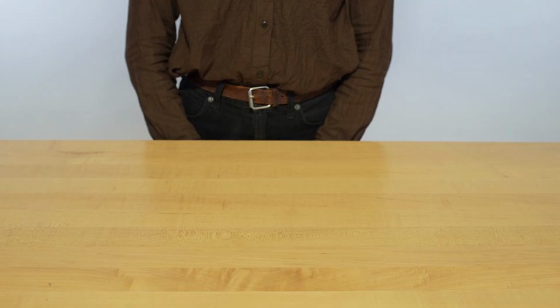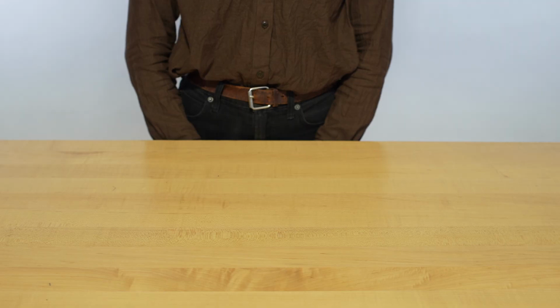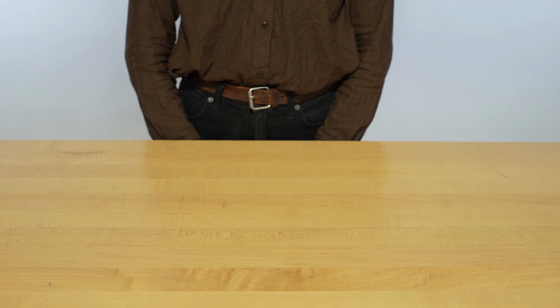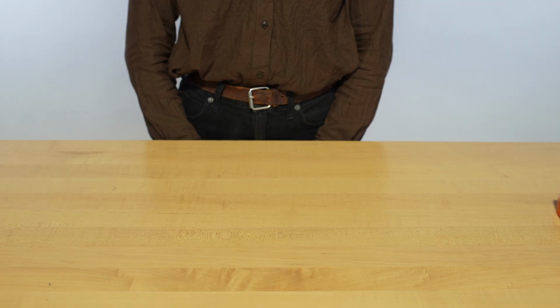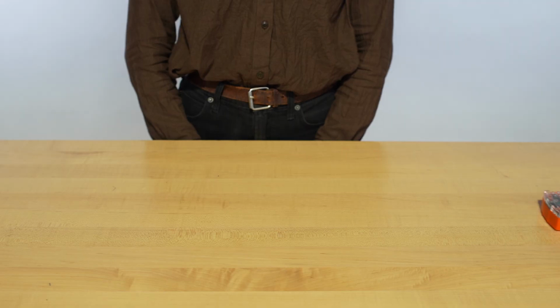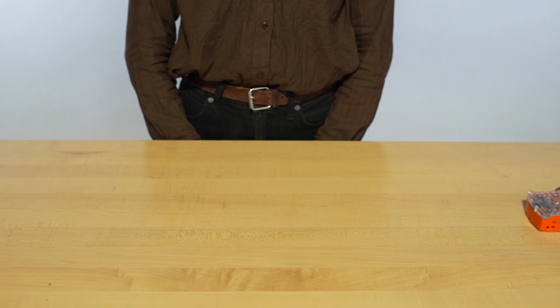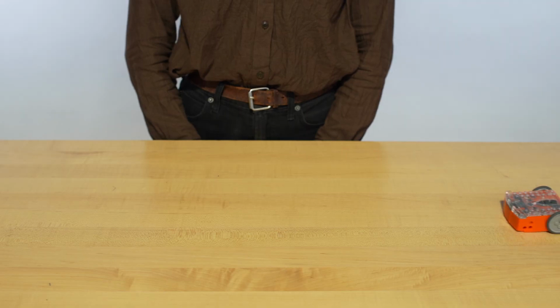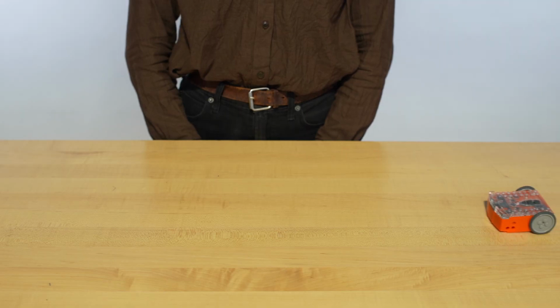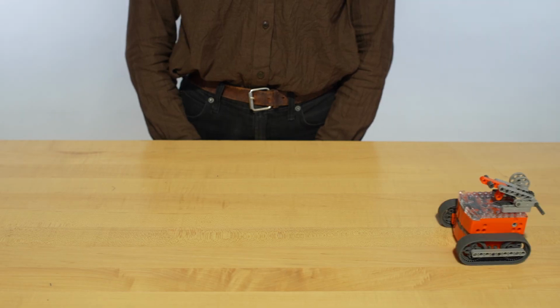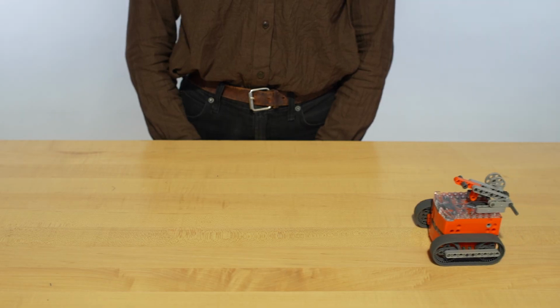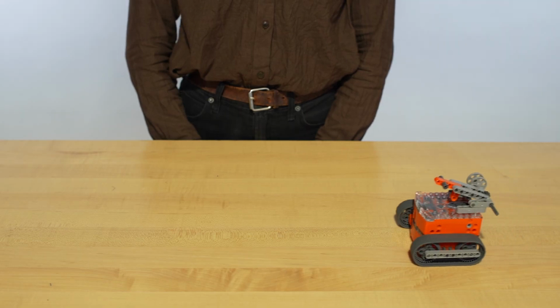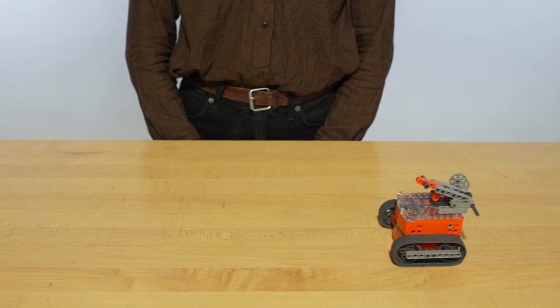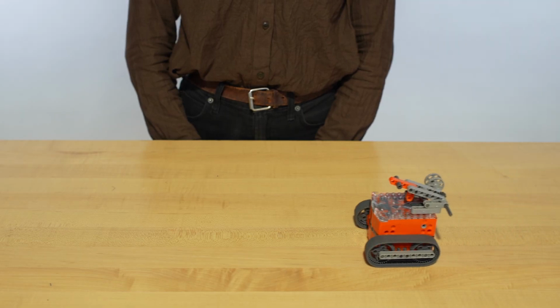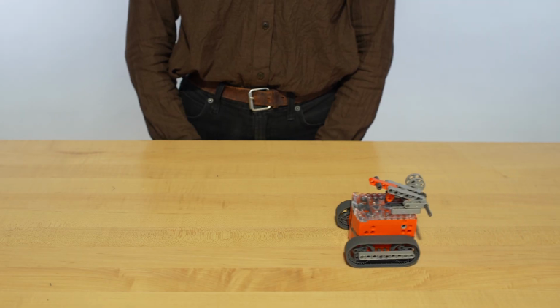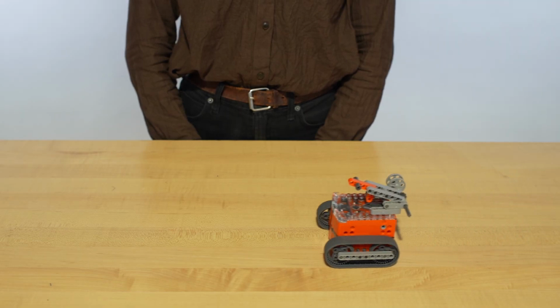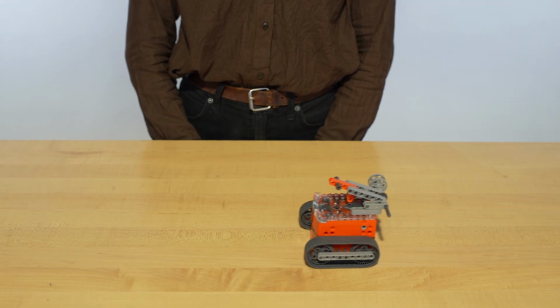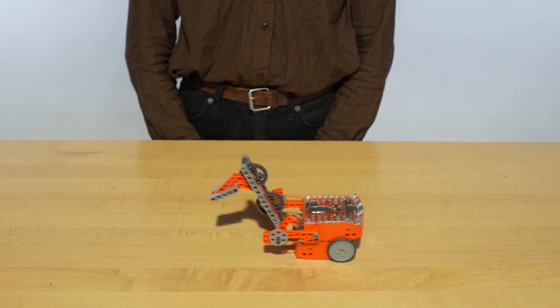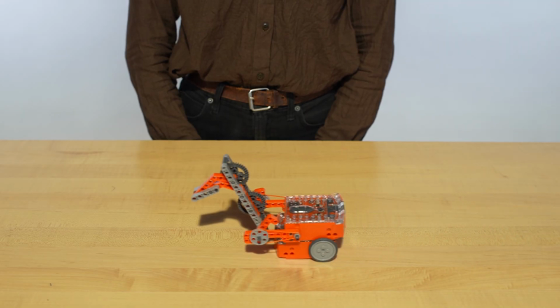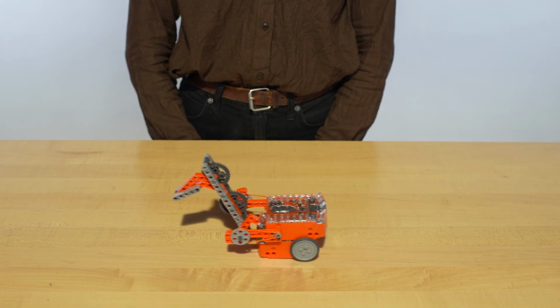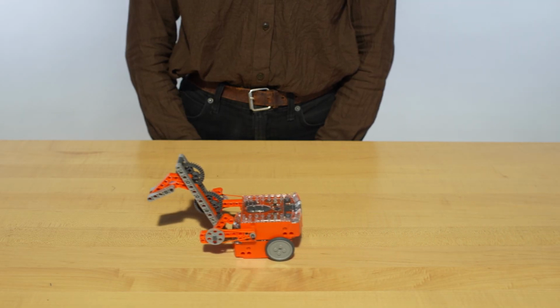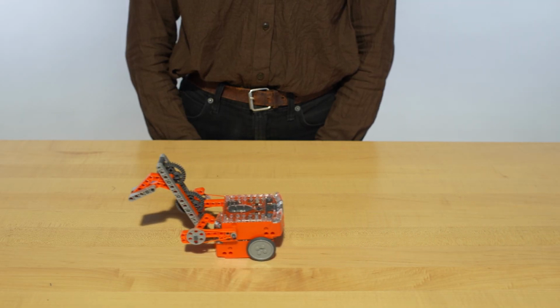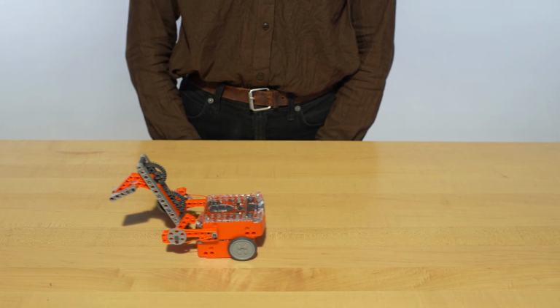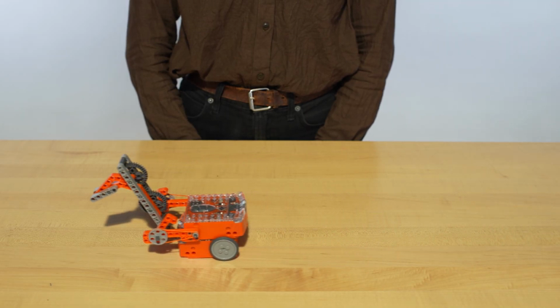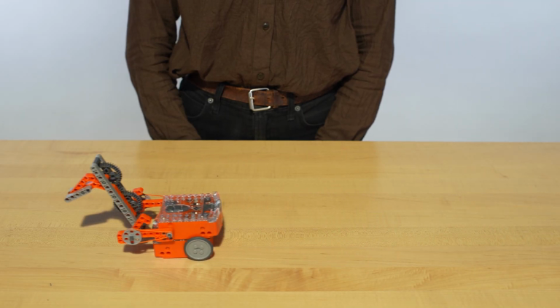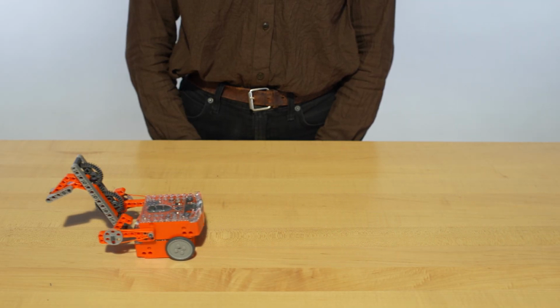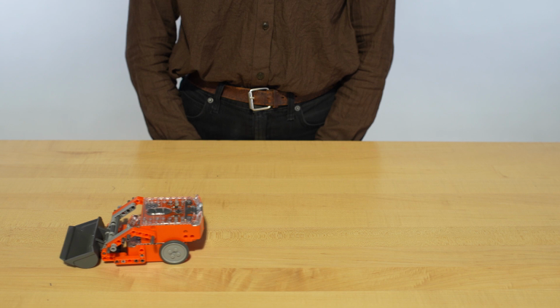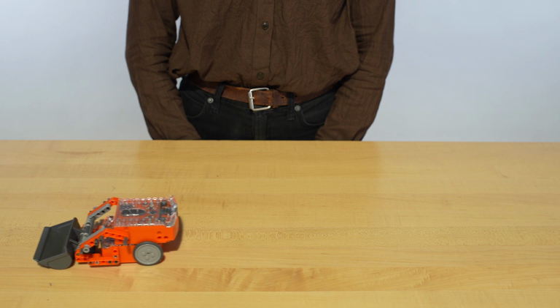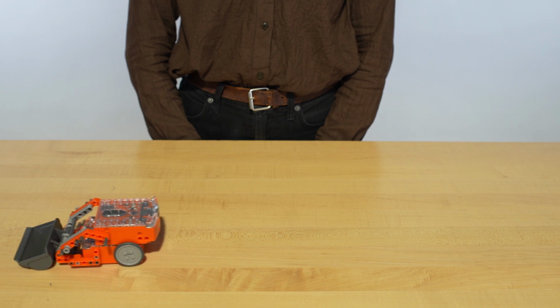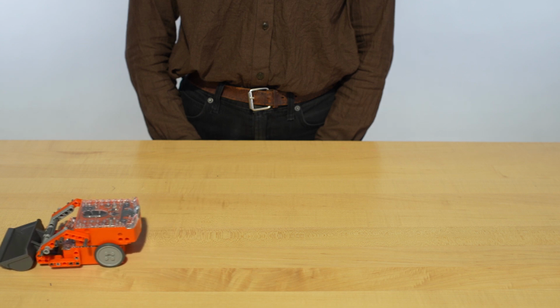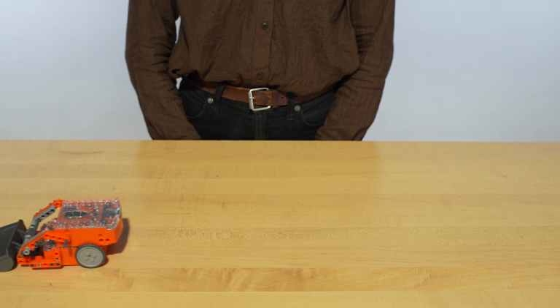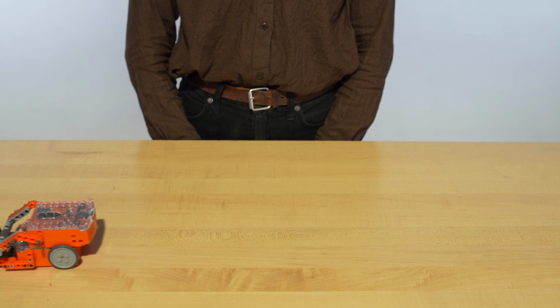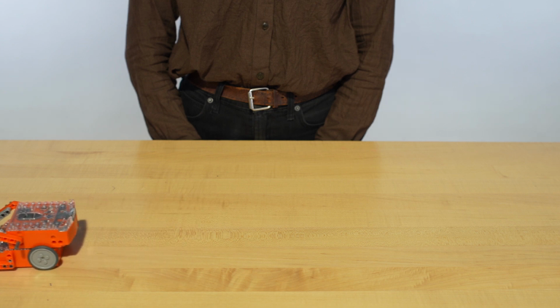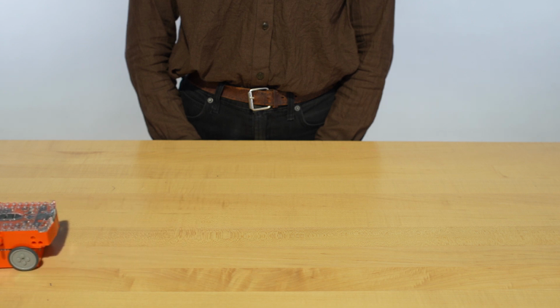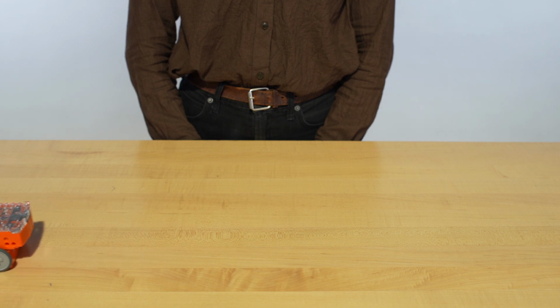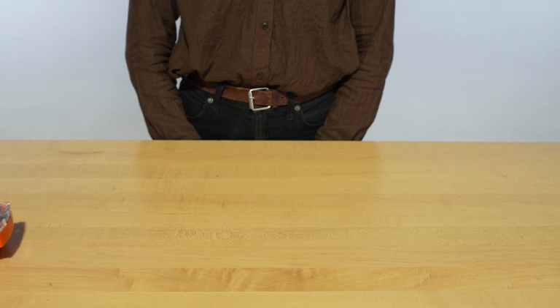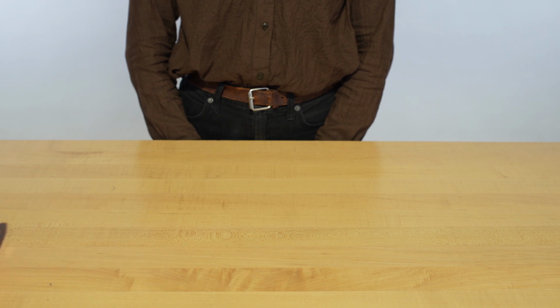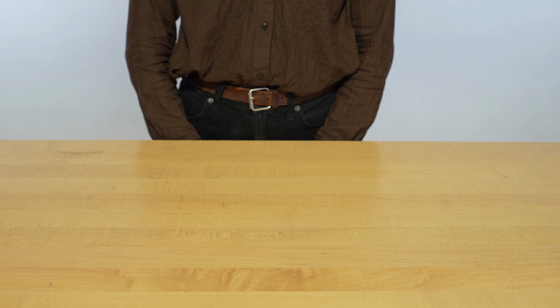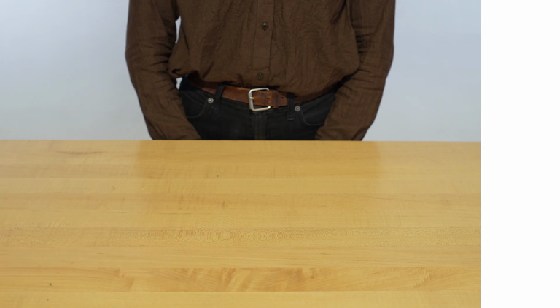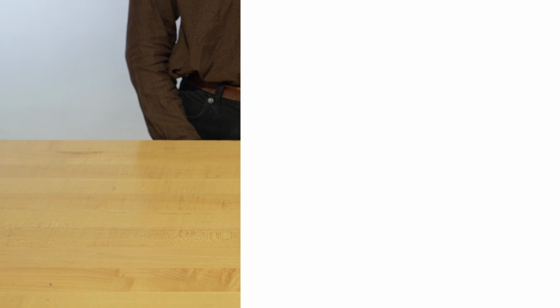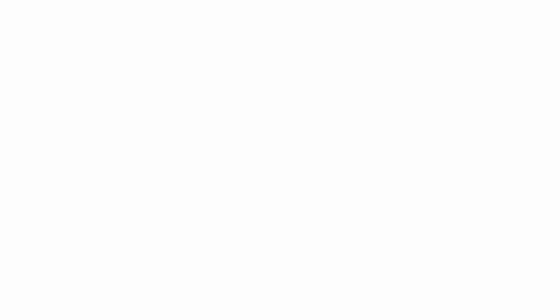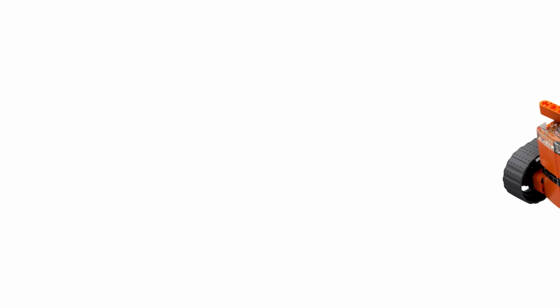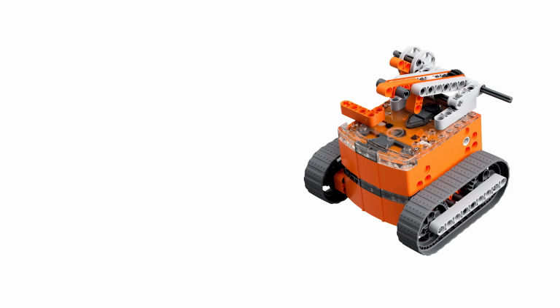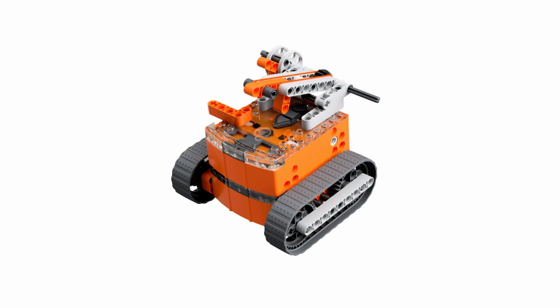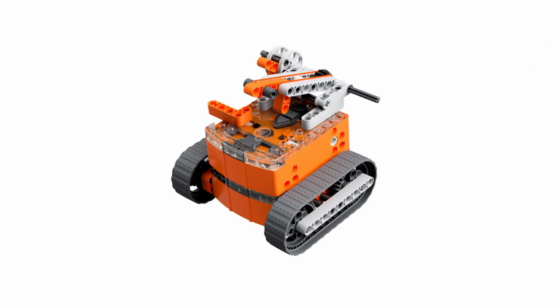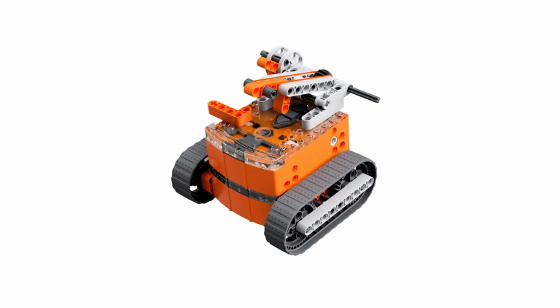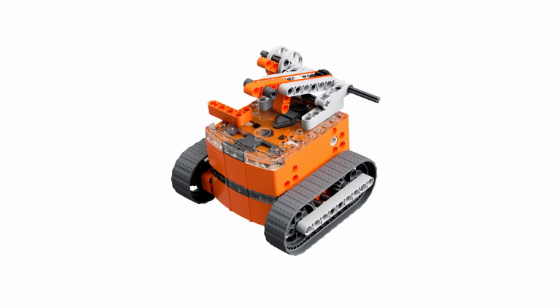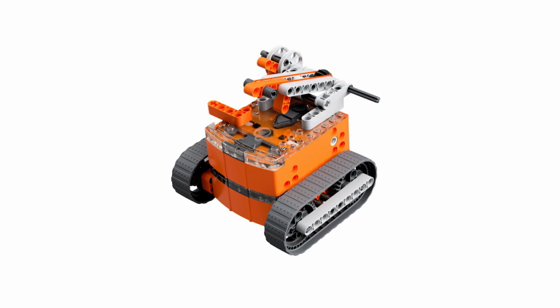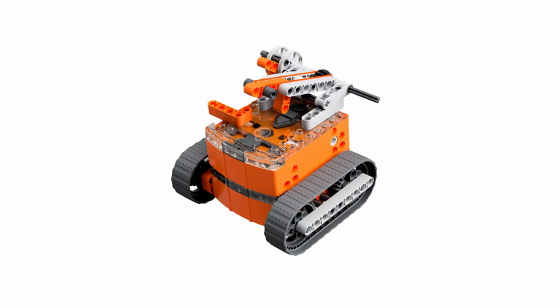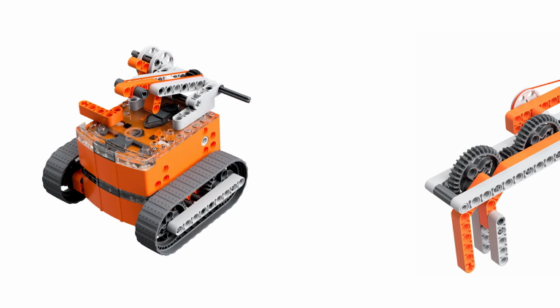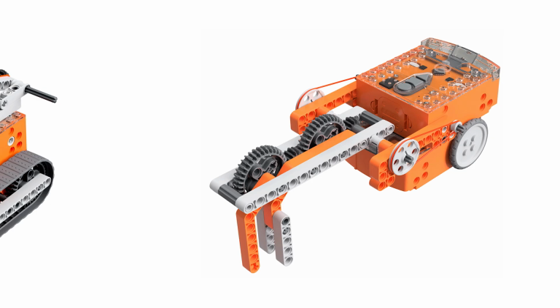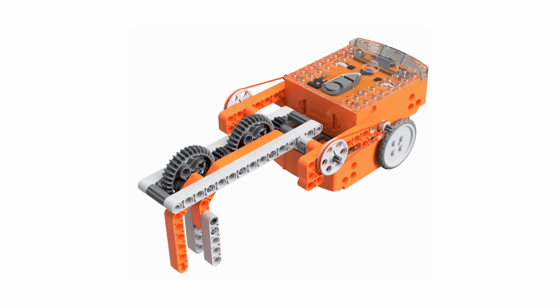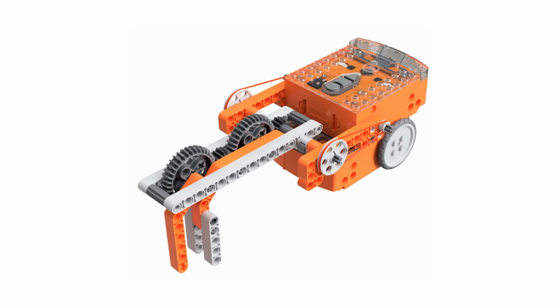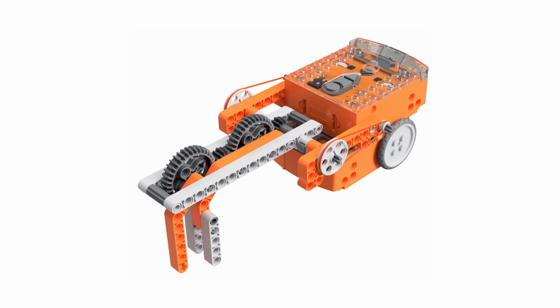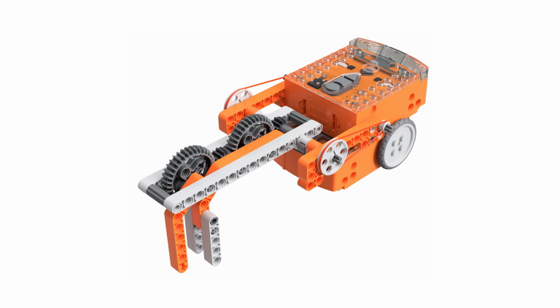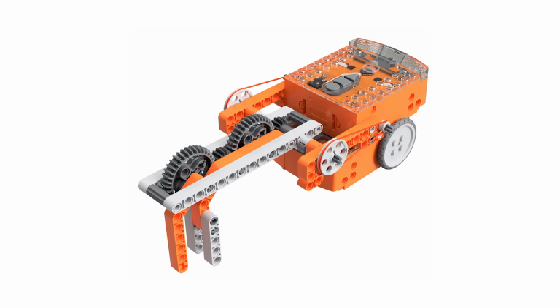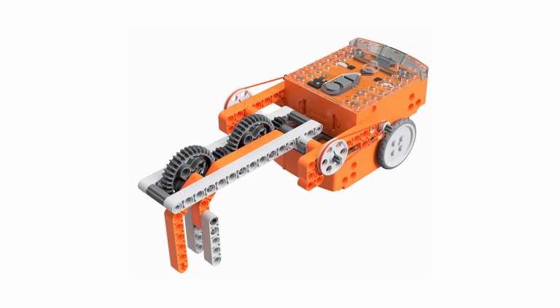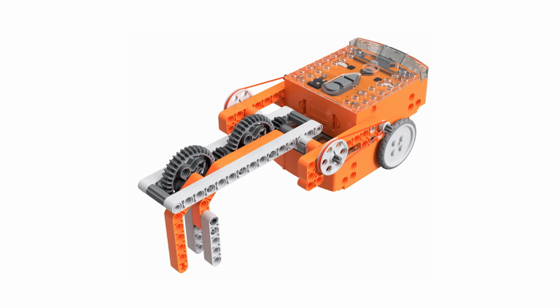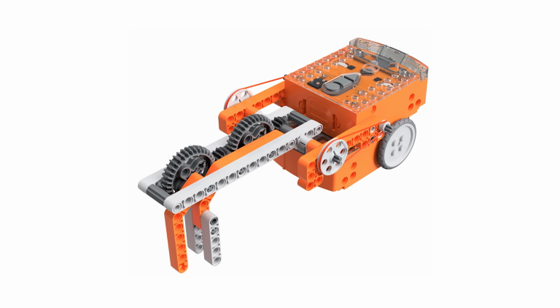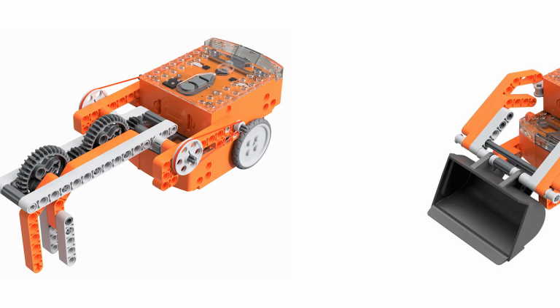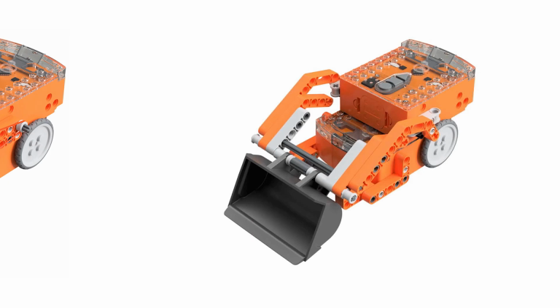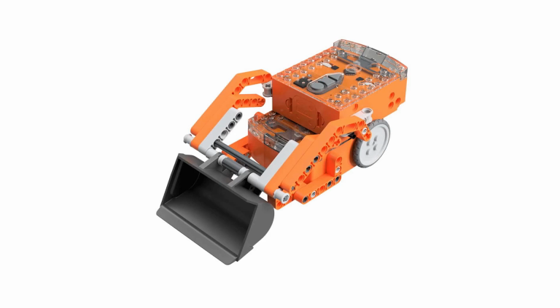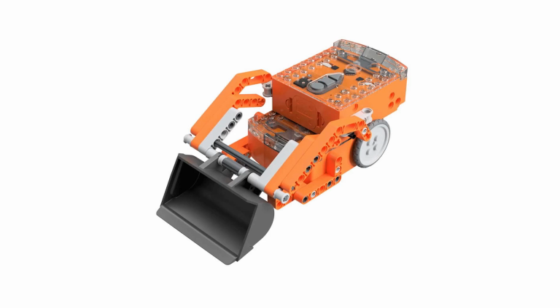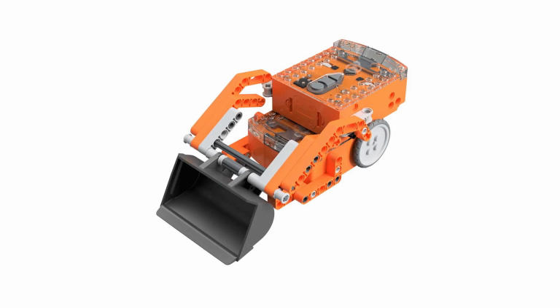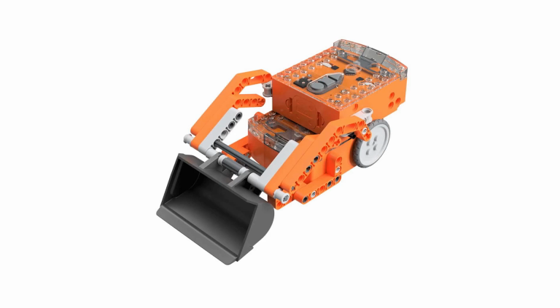The pegs, gears, and other parts in the EdCreate expansion pack are used to build the tank, Roboclaw, and digger.